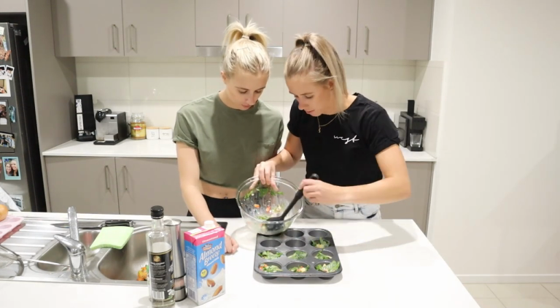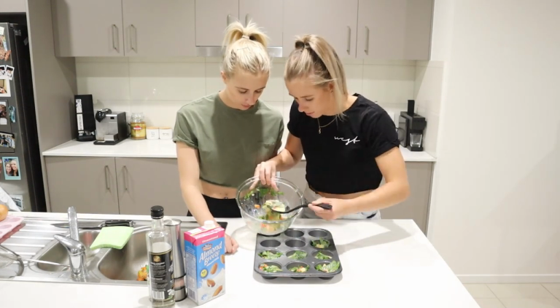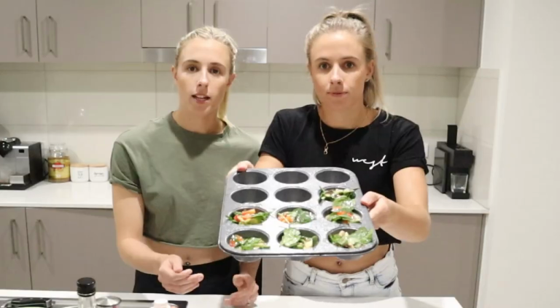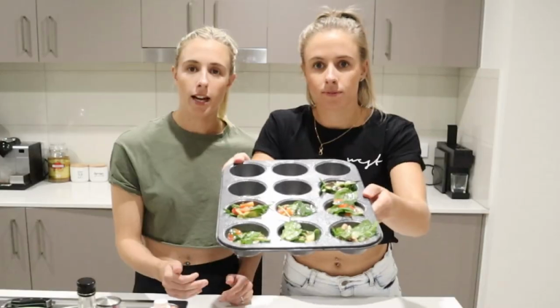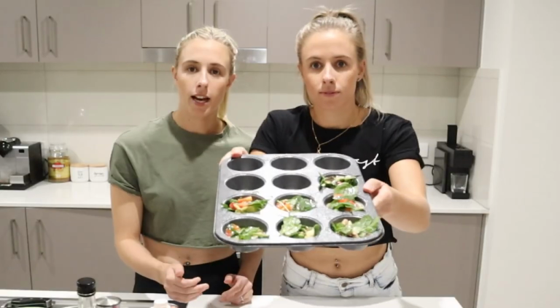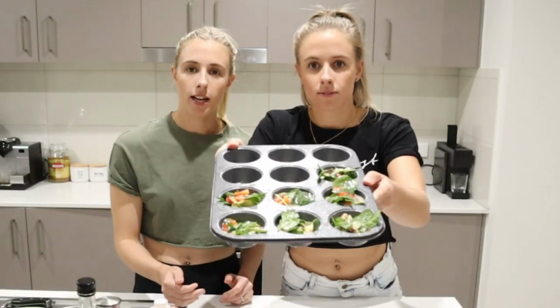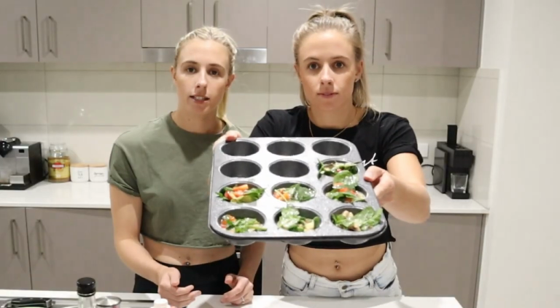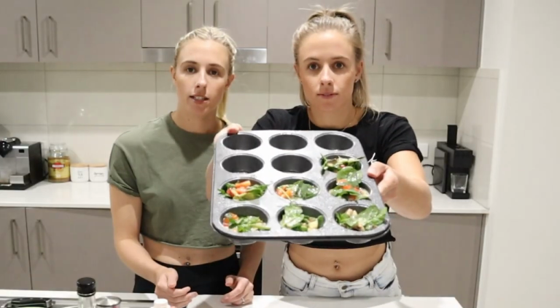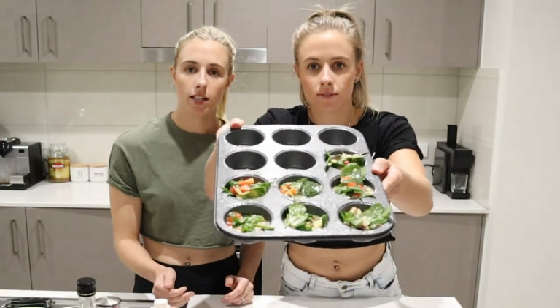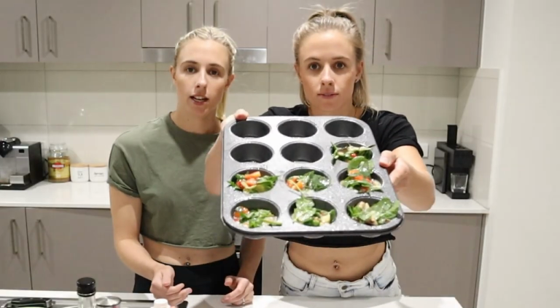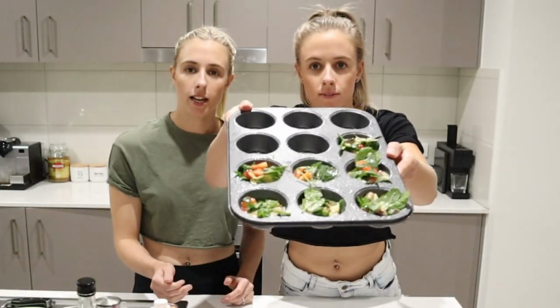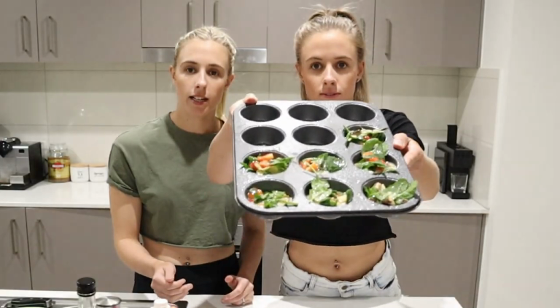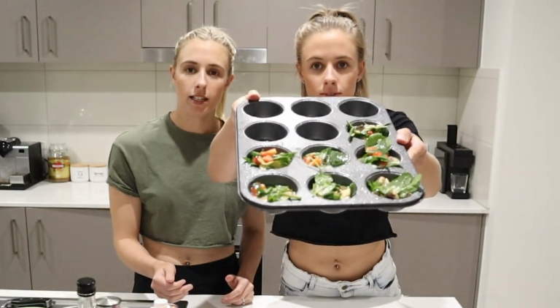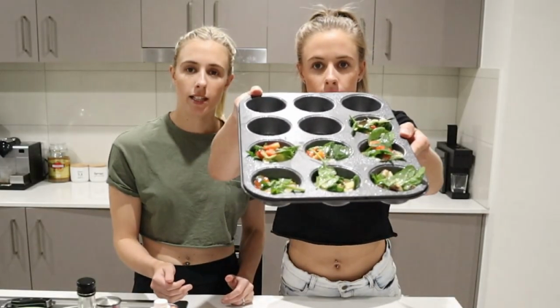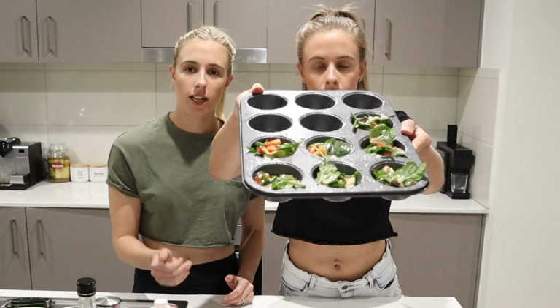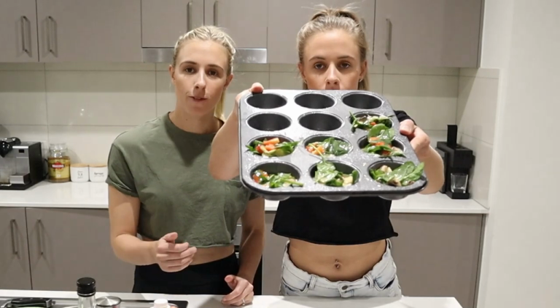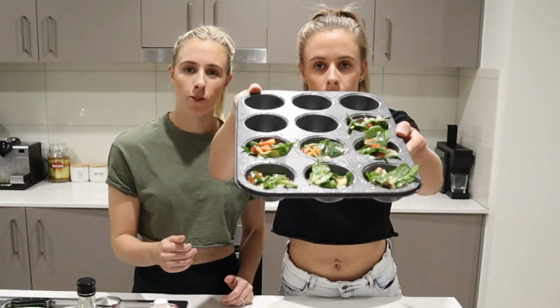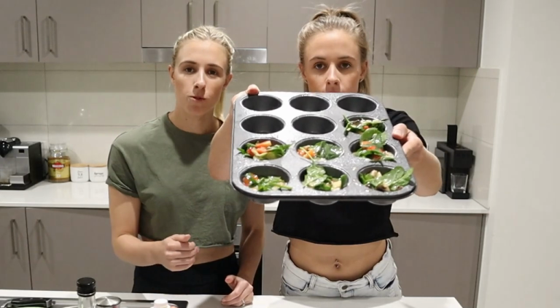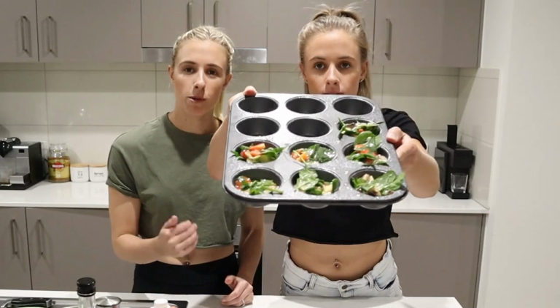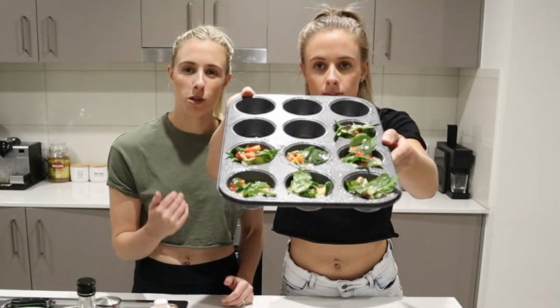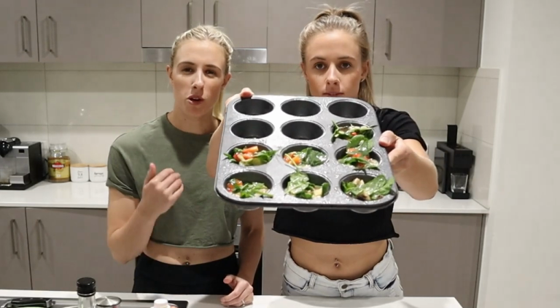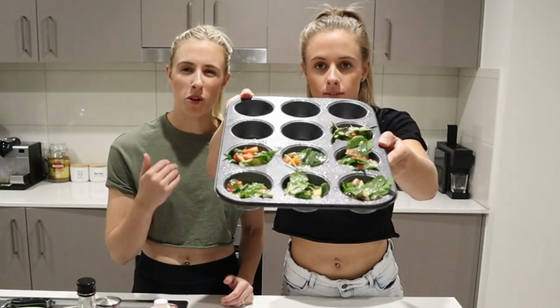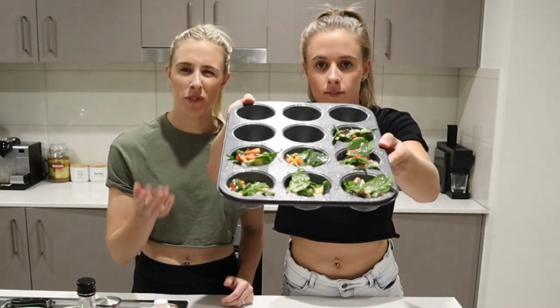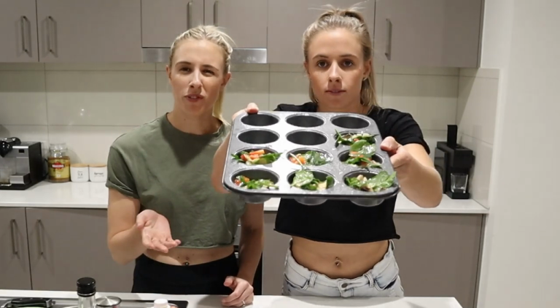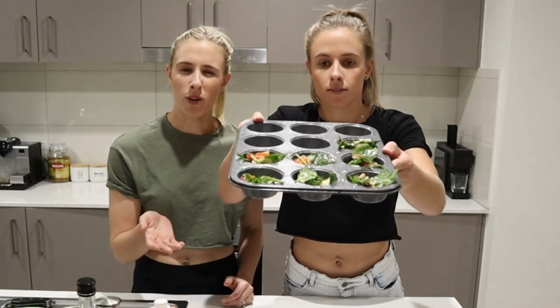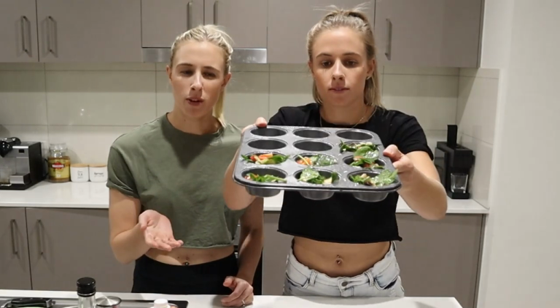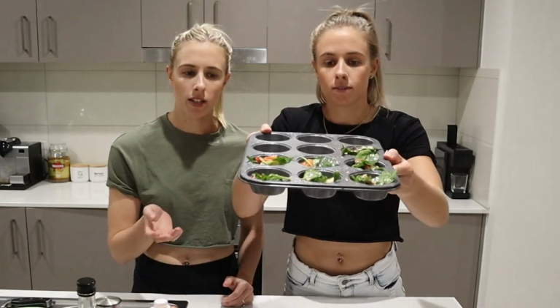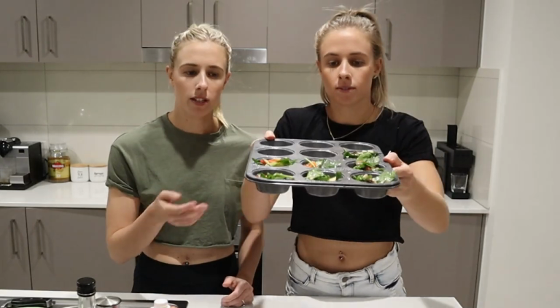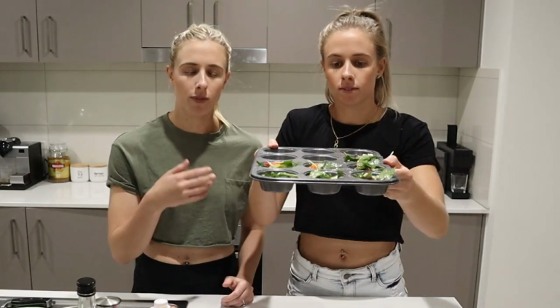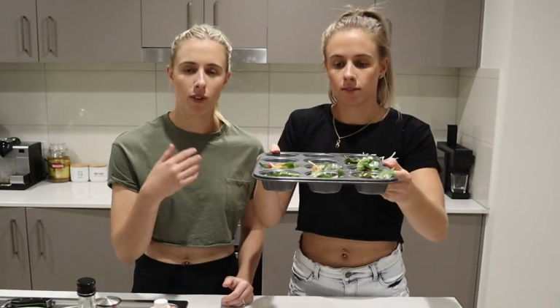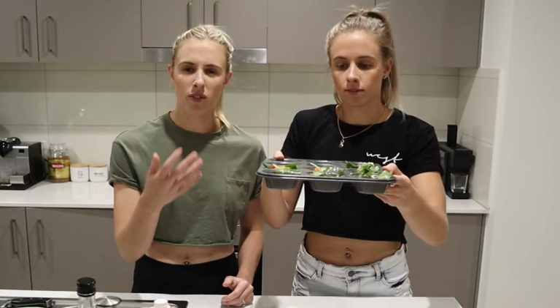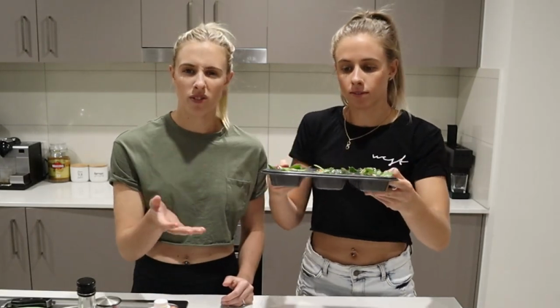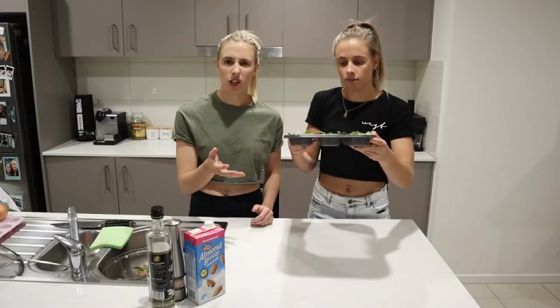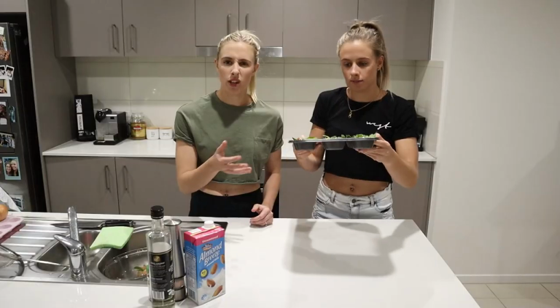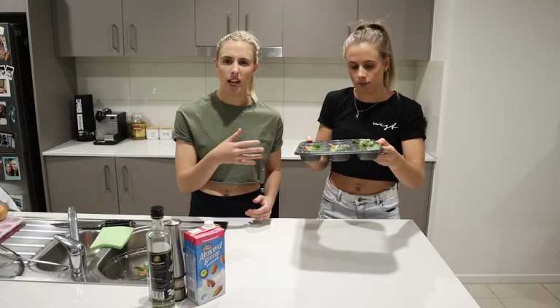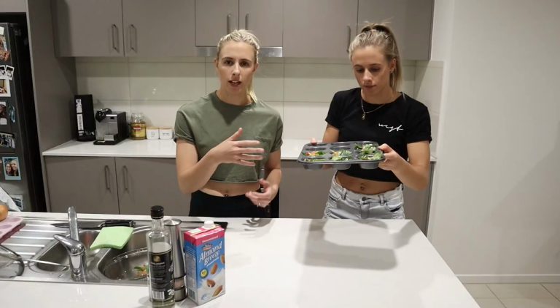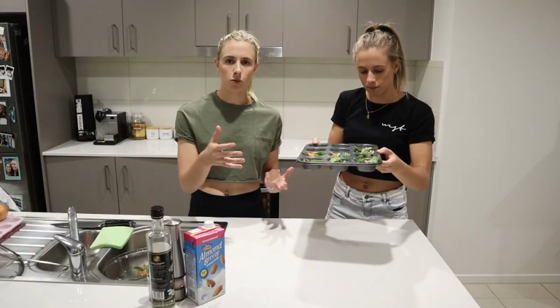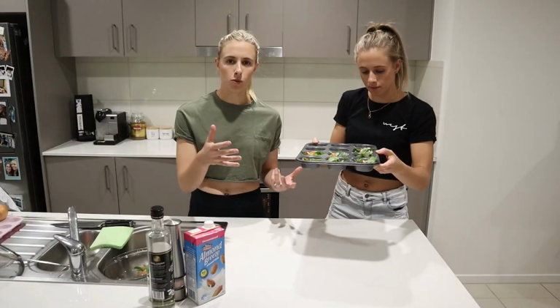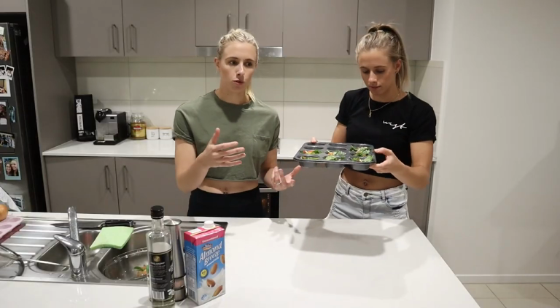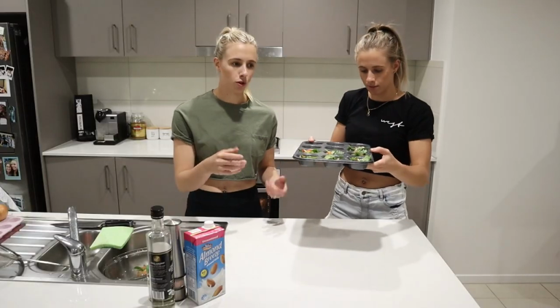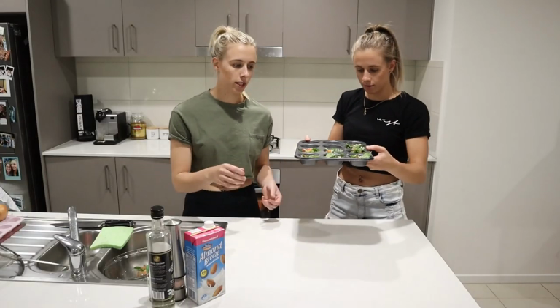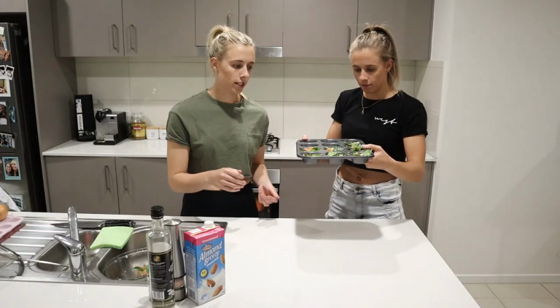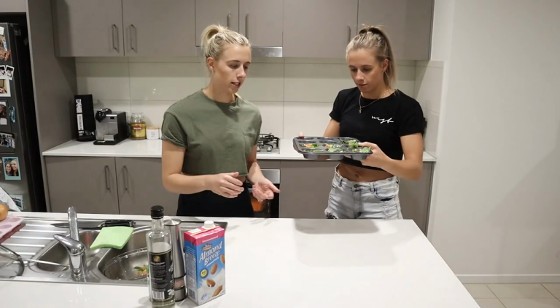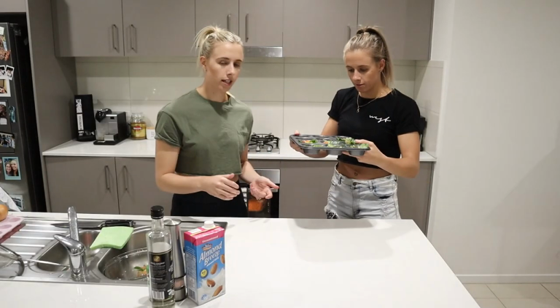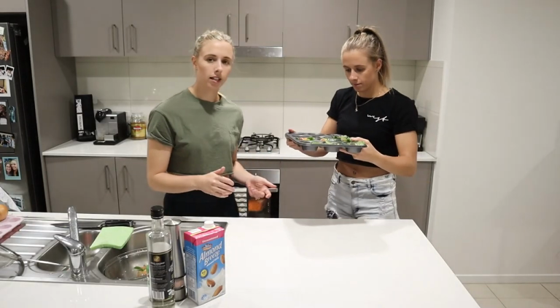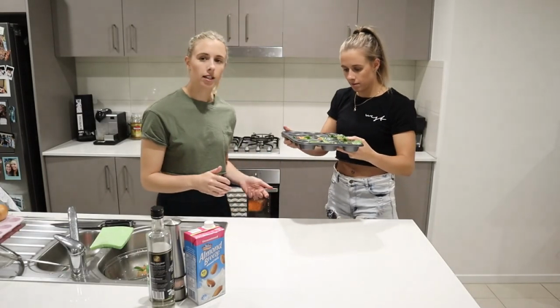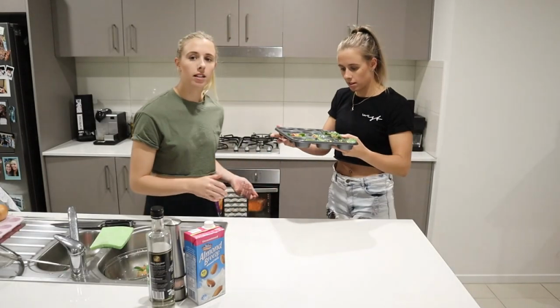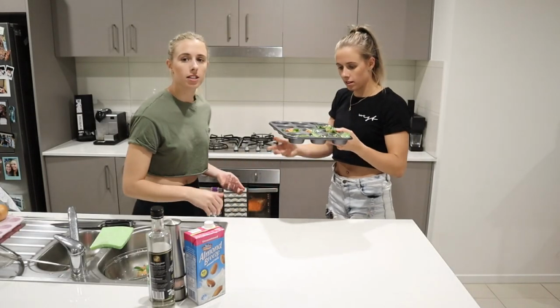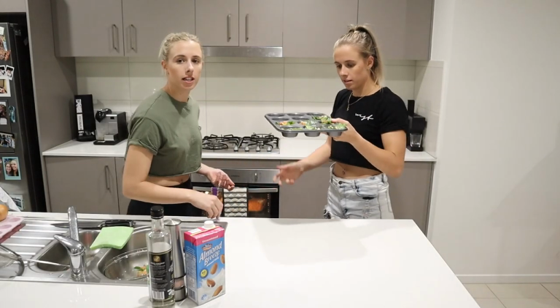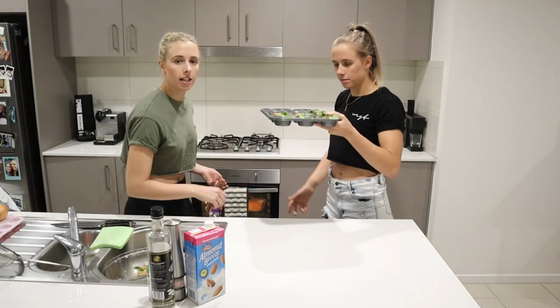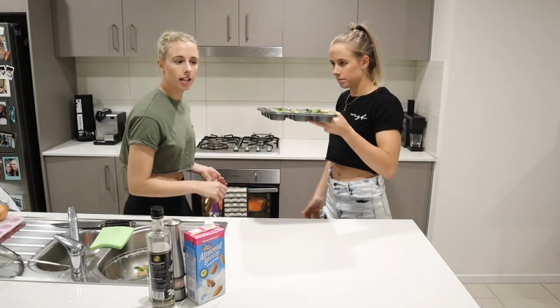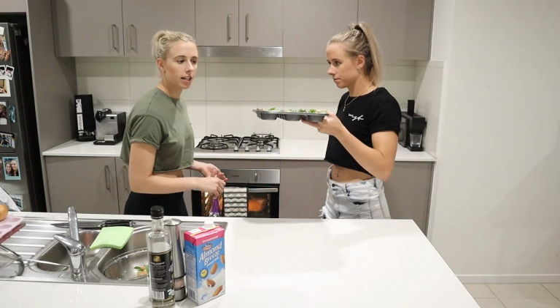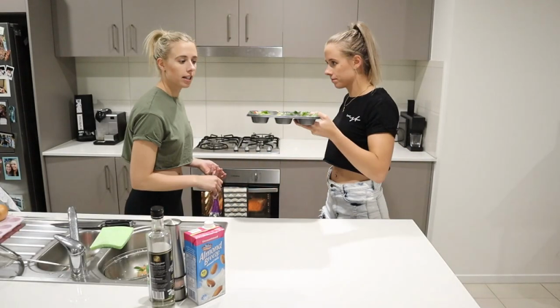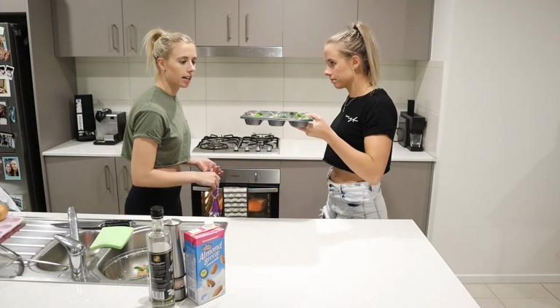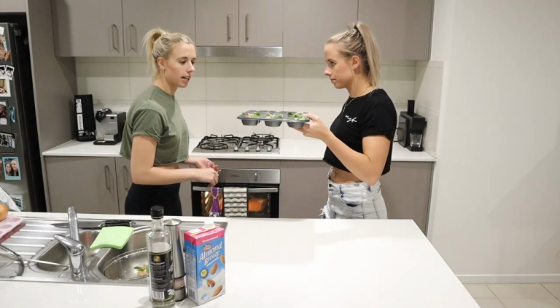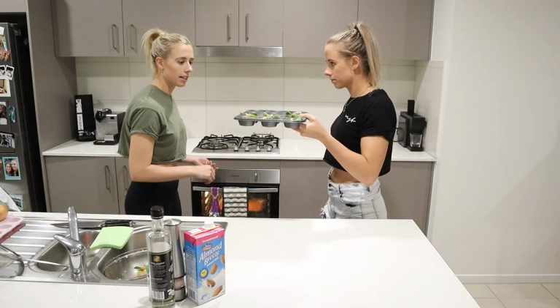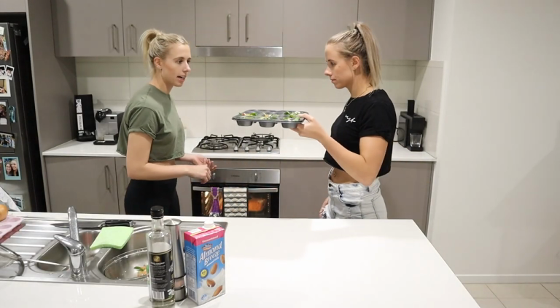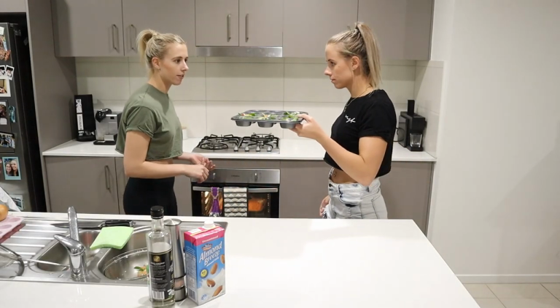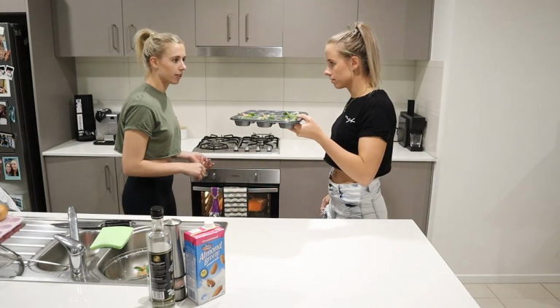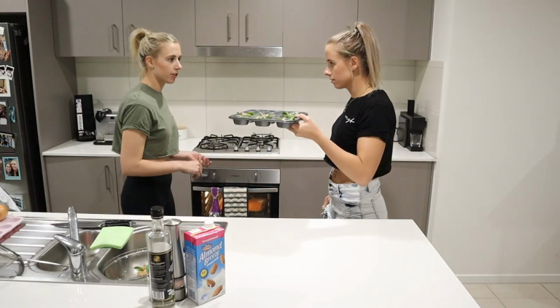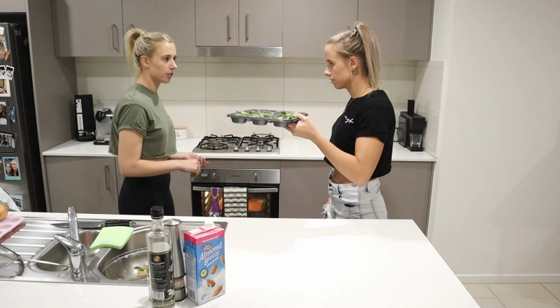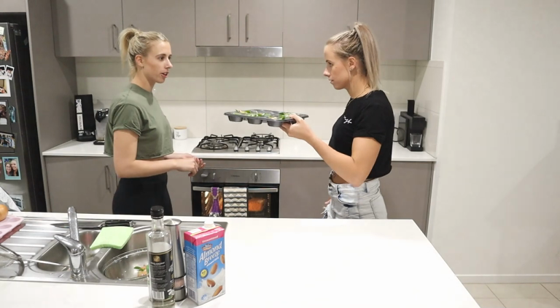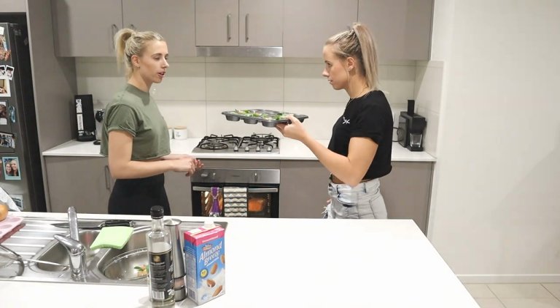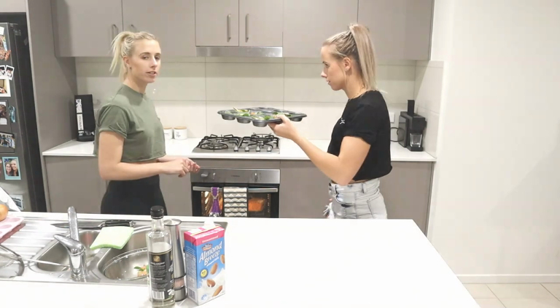There they are. They're really full but not overflowing, because if you overflow the egg will all join together. In the oven those go.